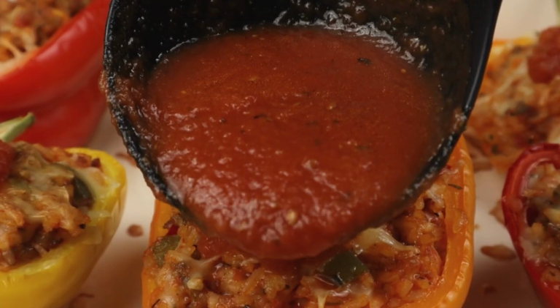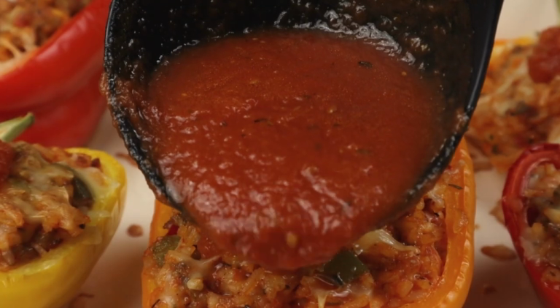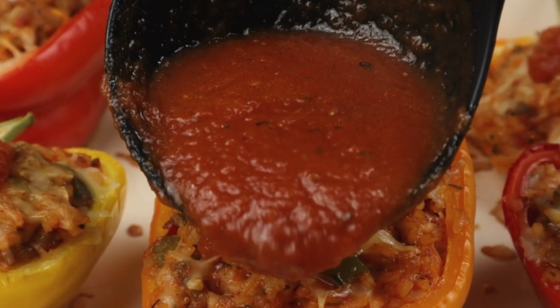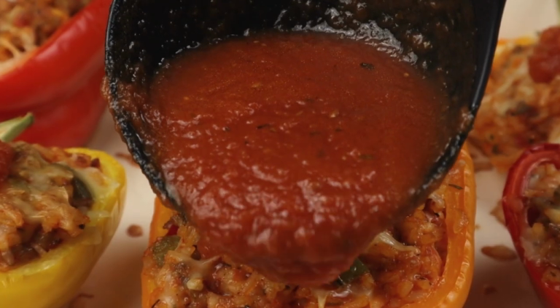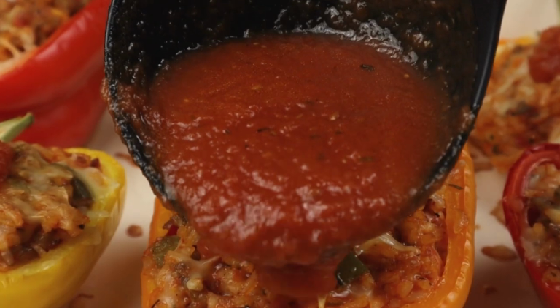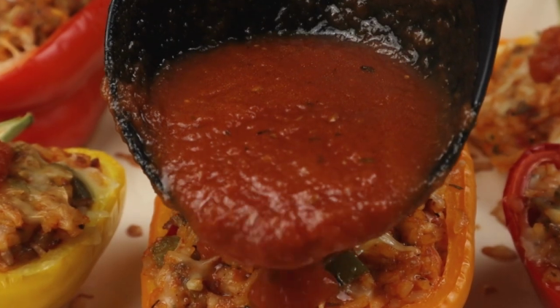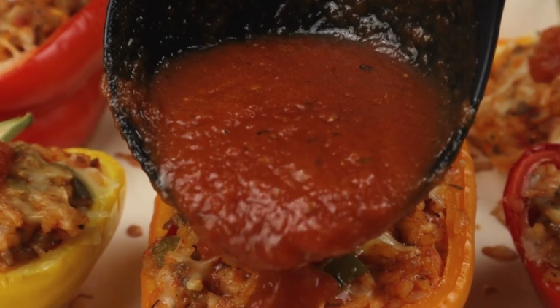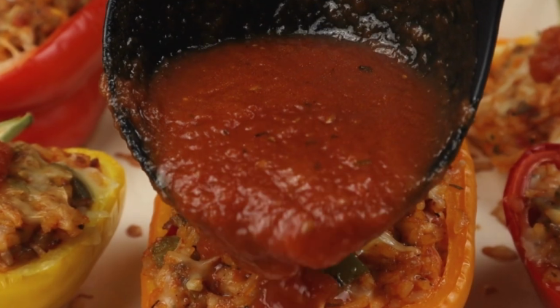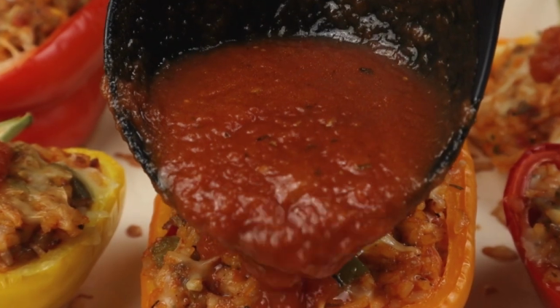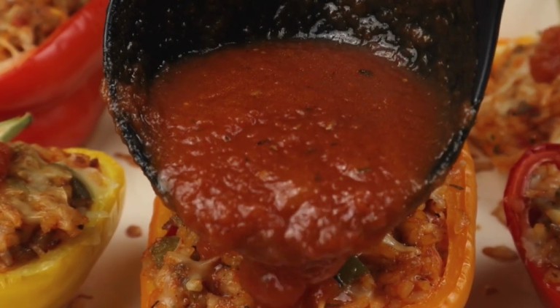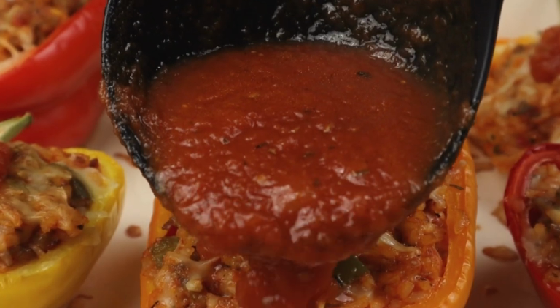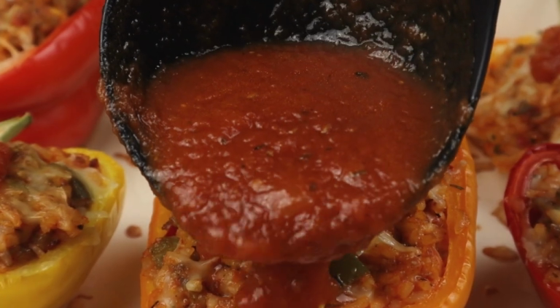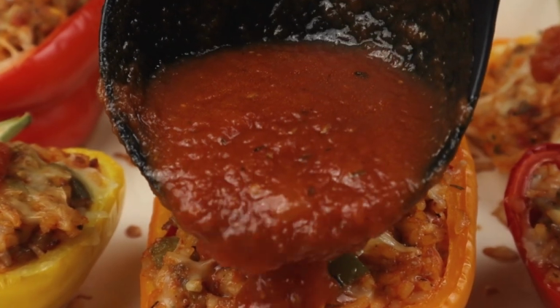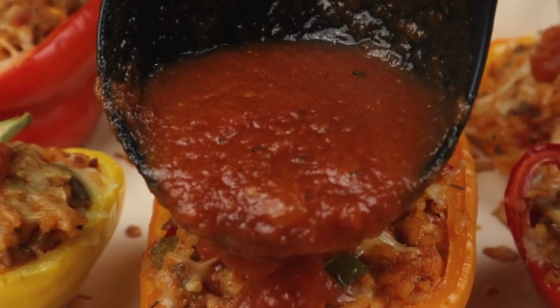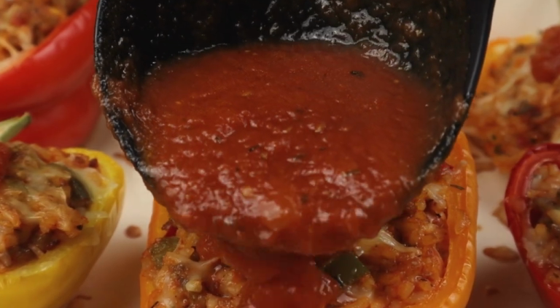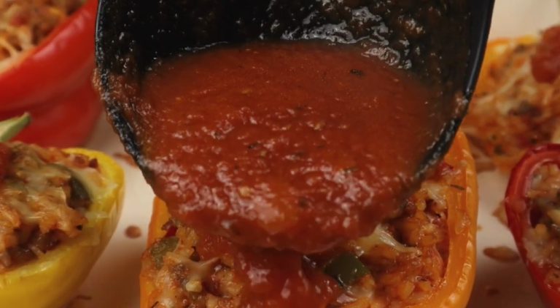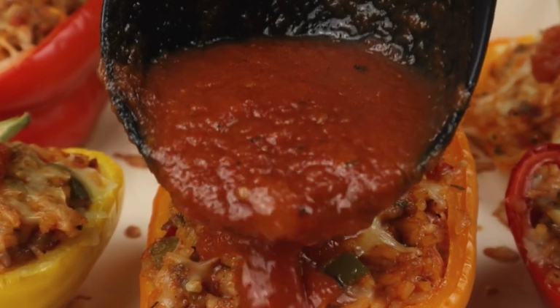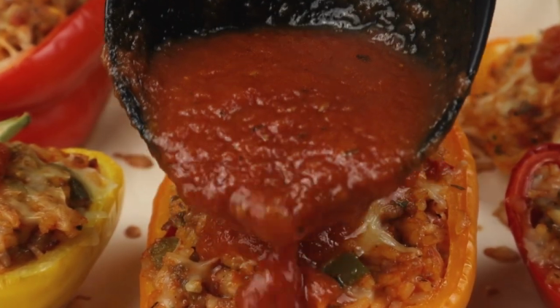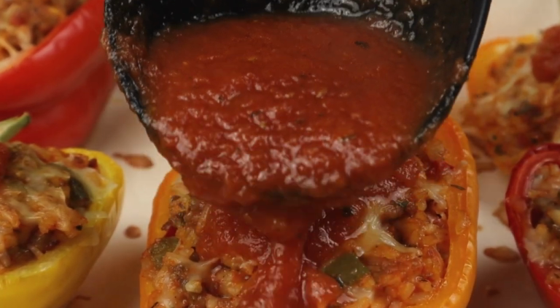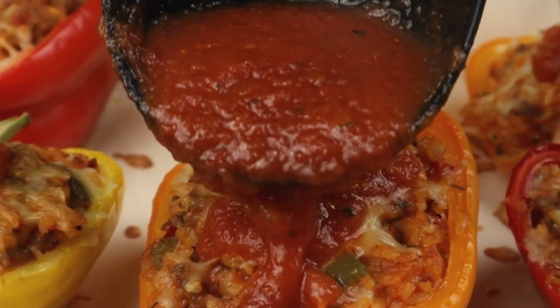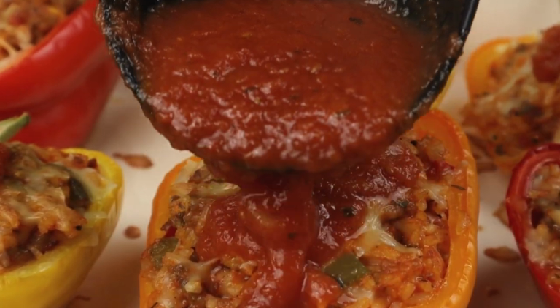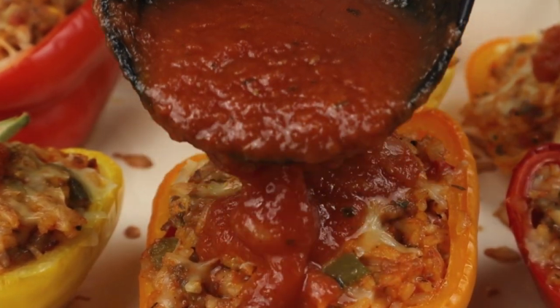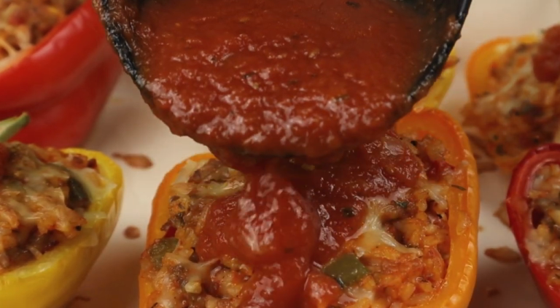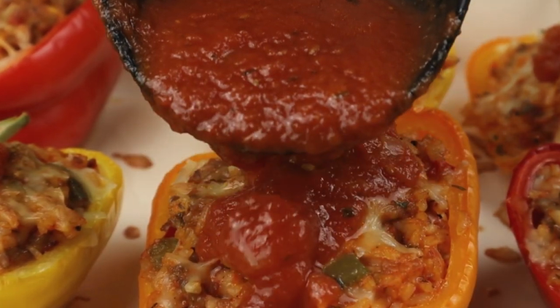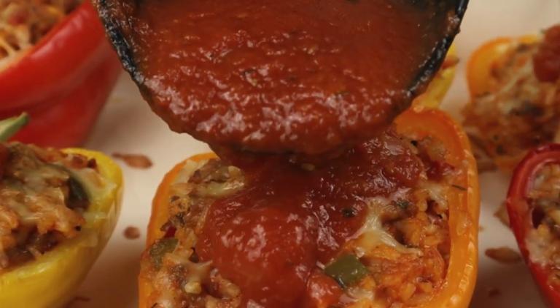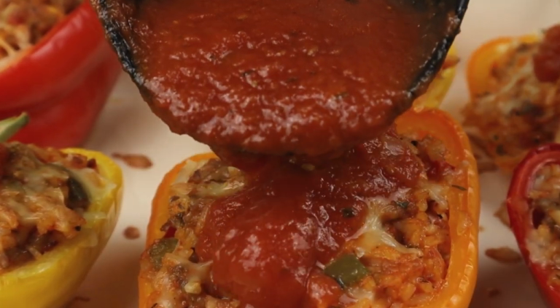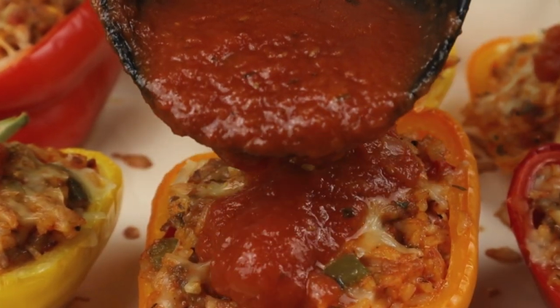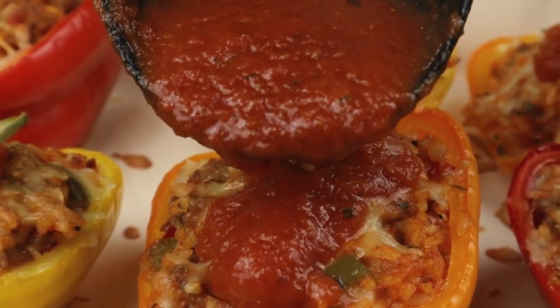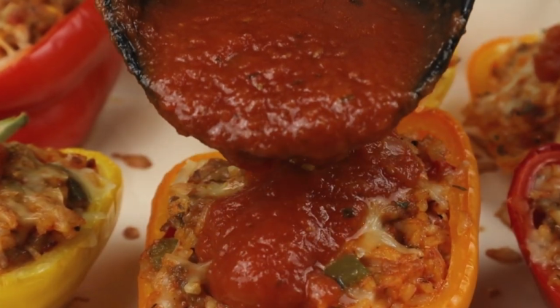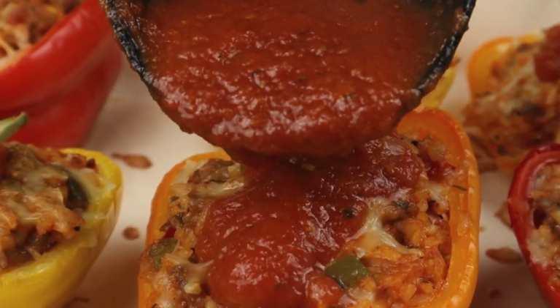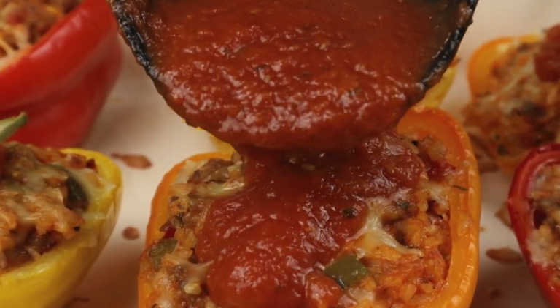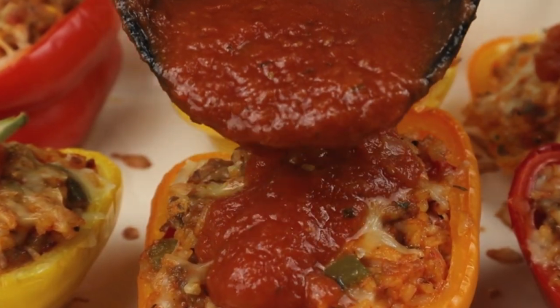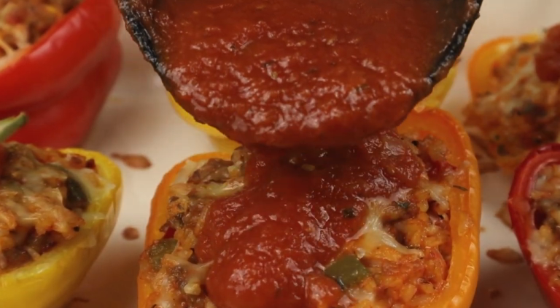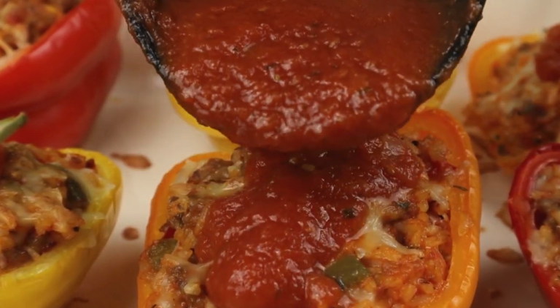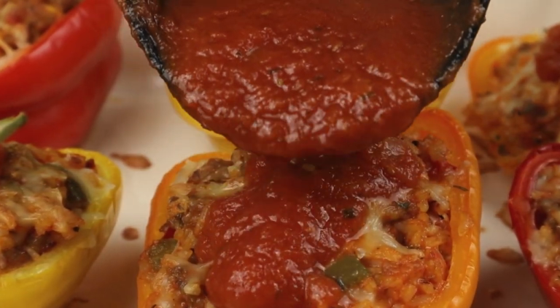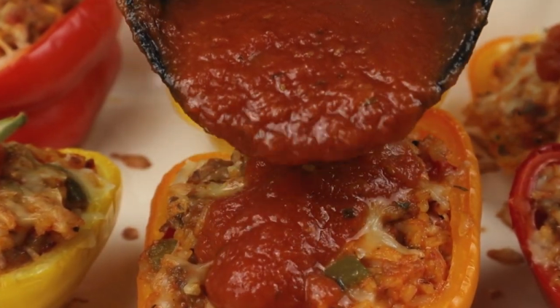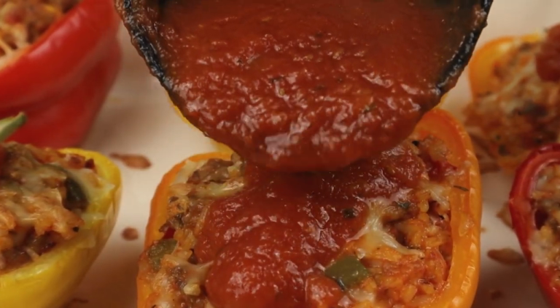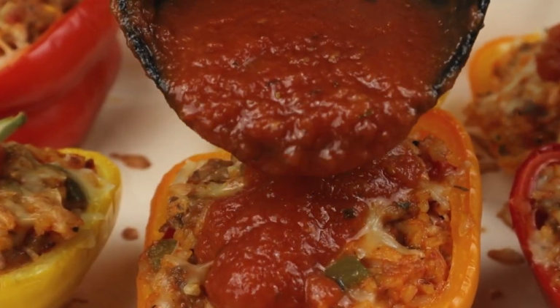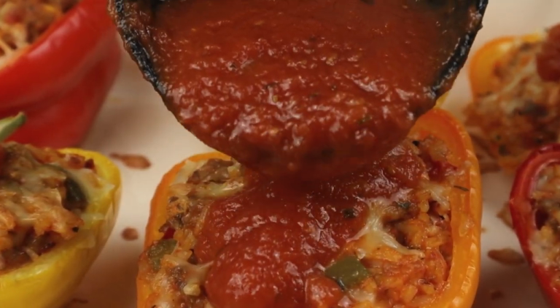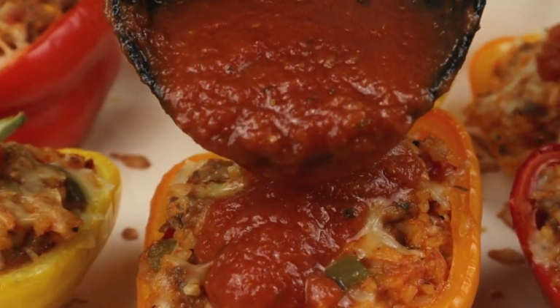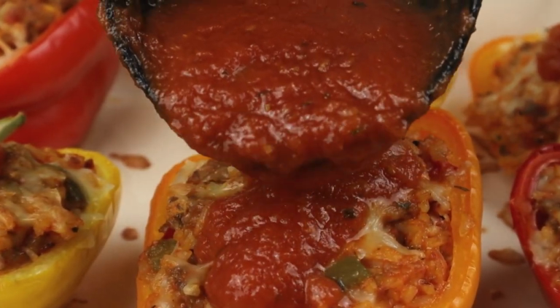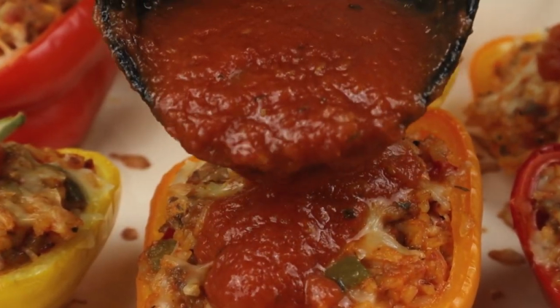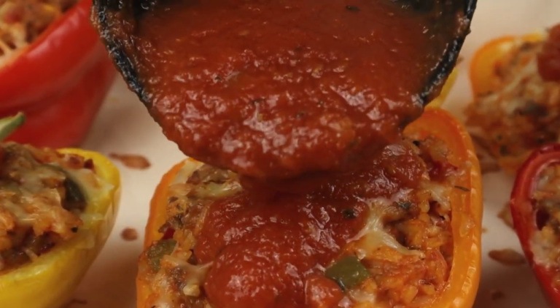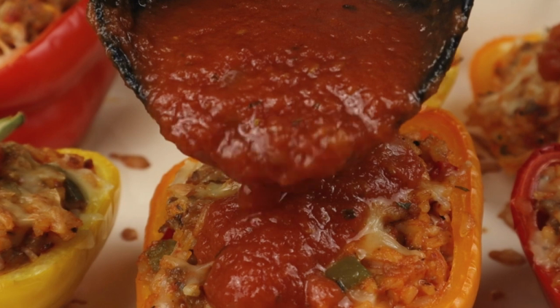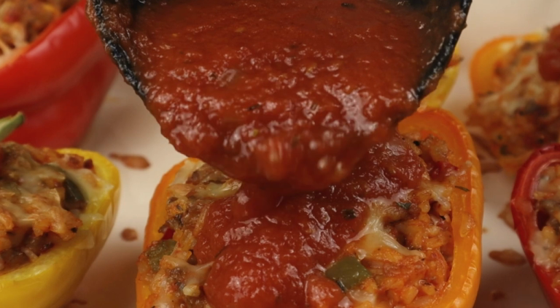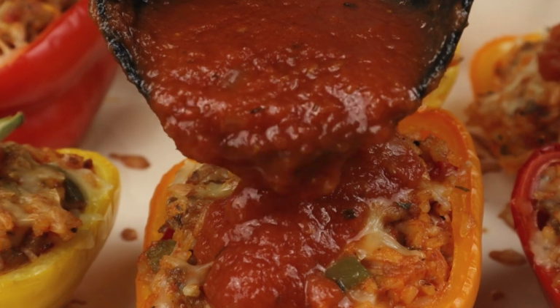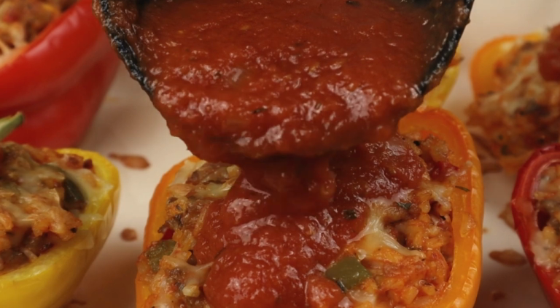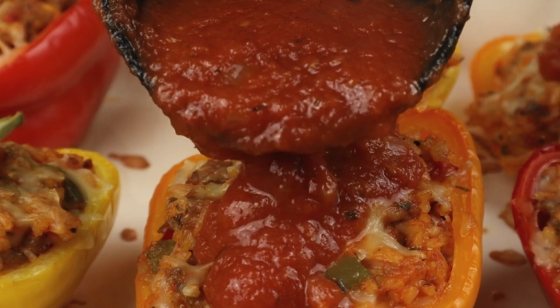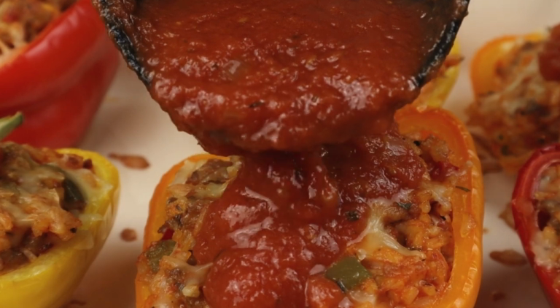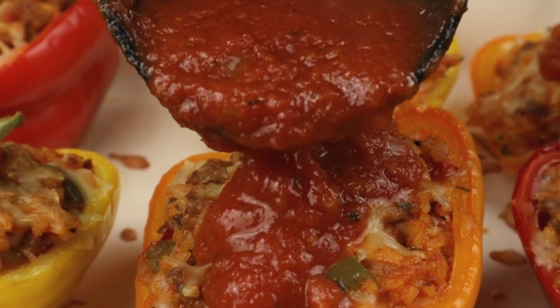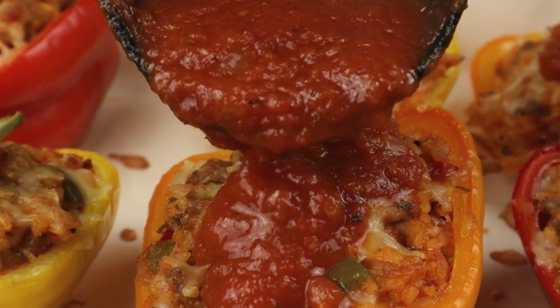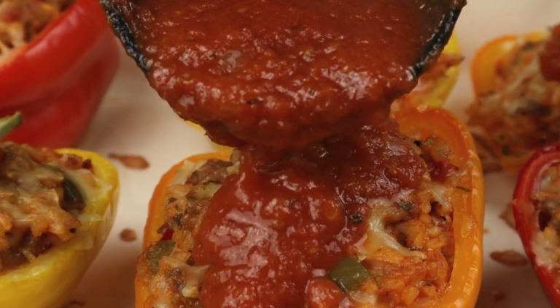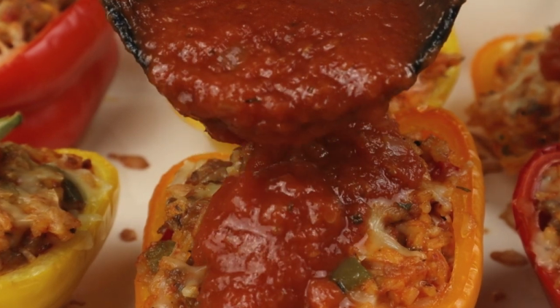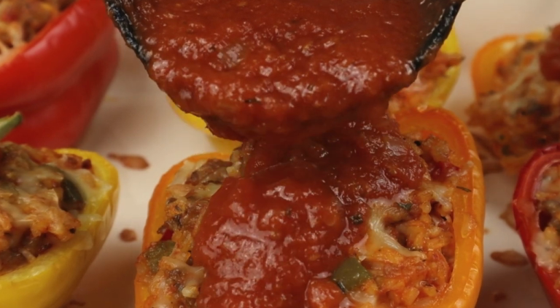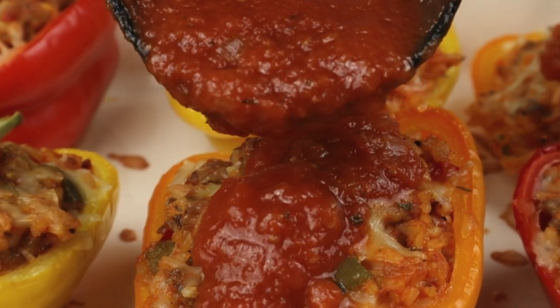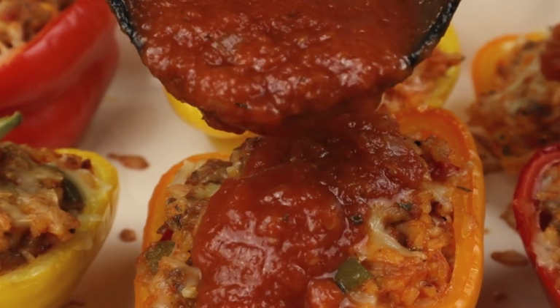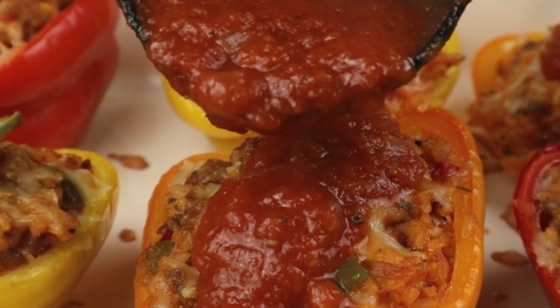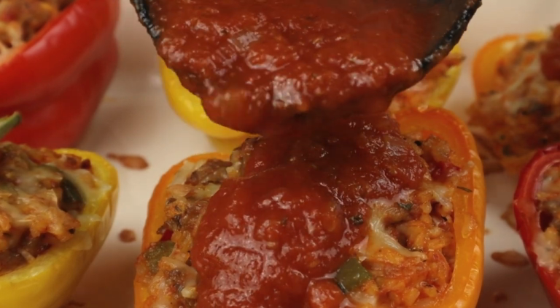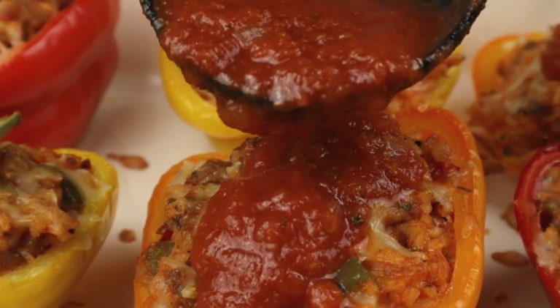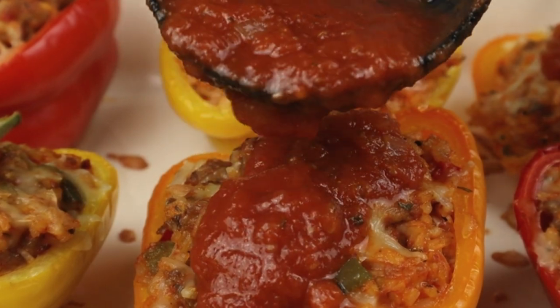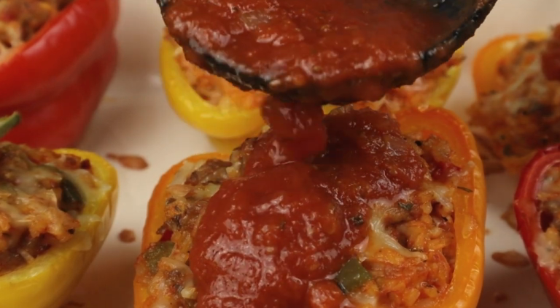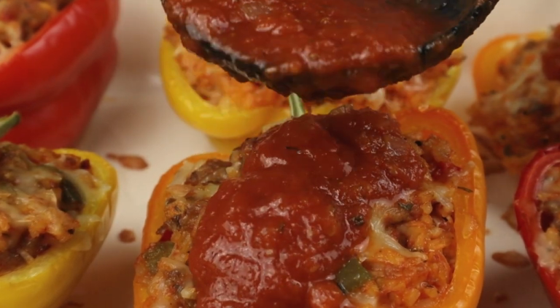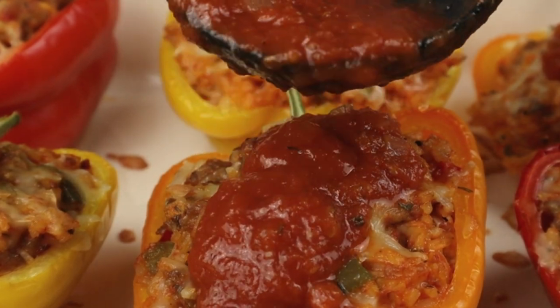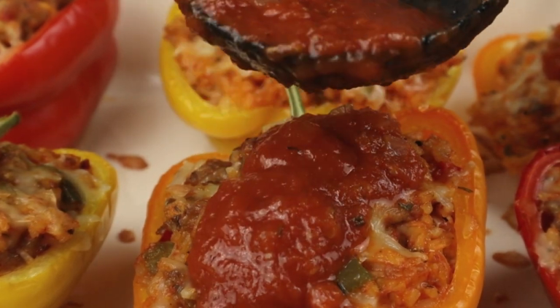Would you like a new and improved recipe for some cheesy stuffed bell peppers? Well, you're in the right place. Let's get started.